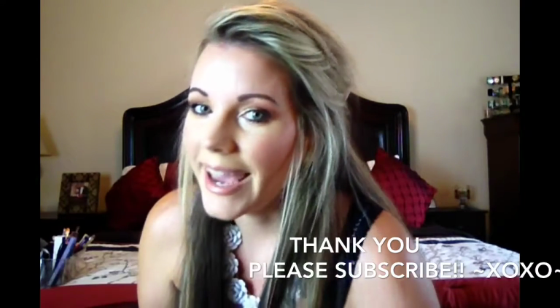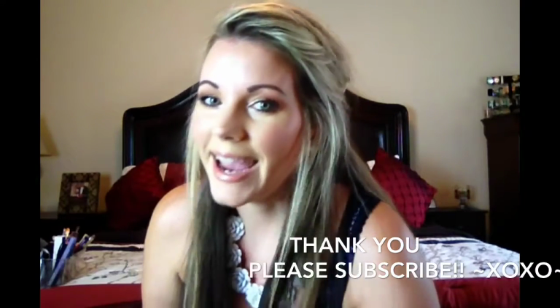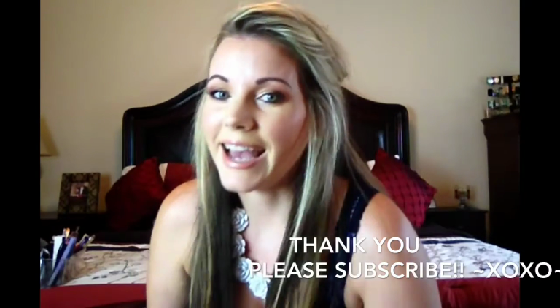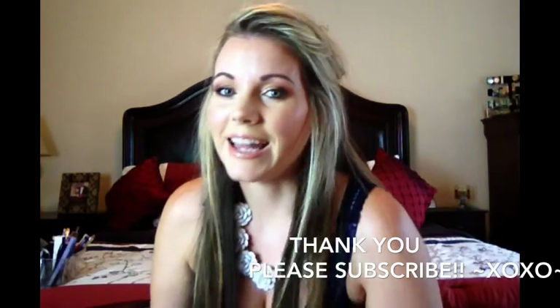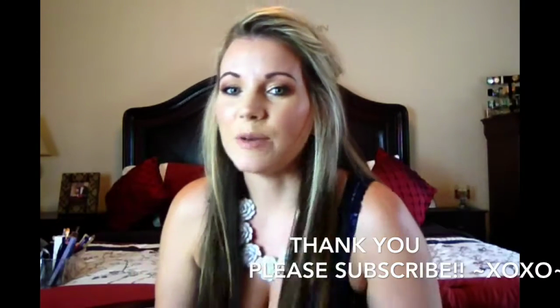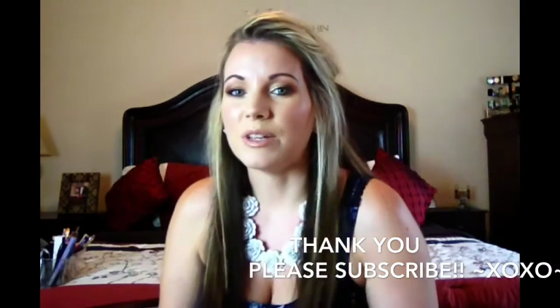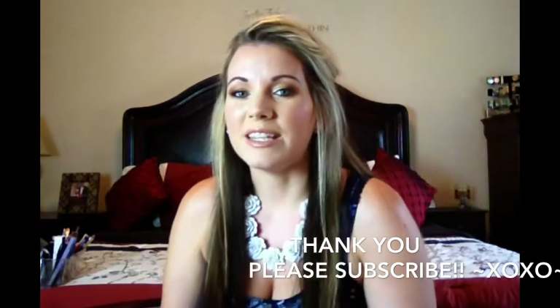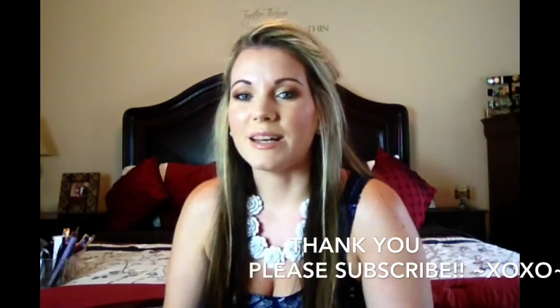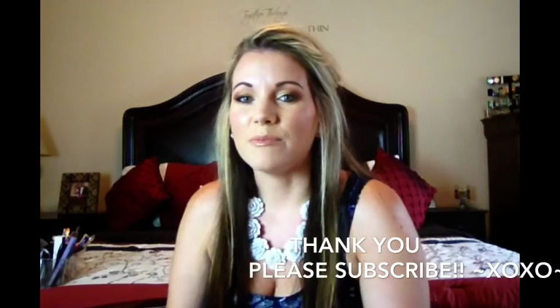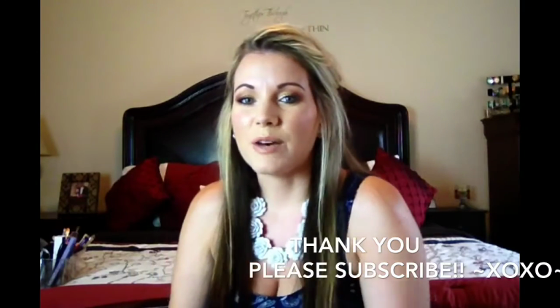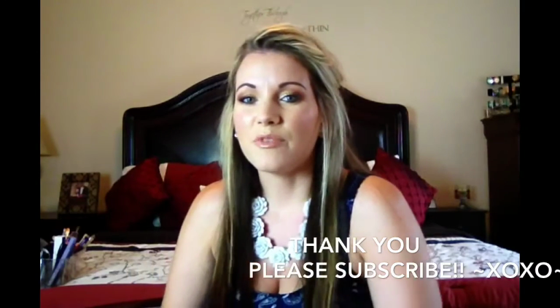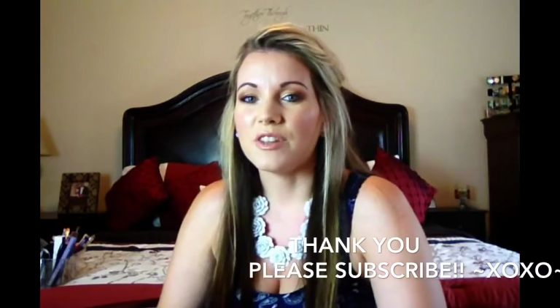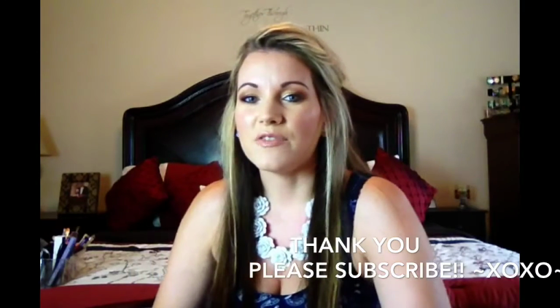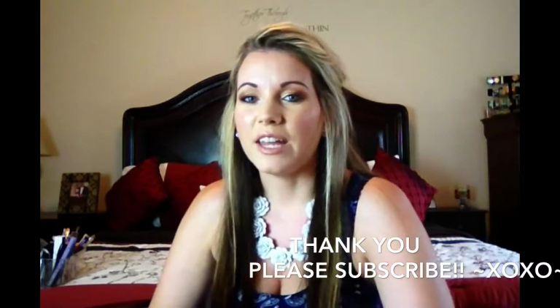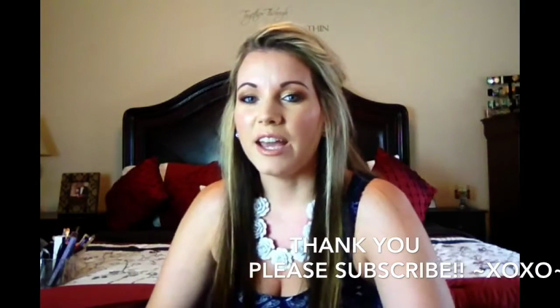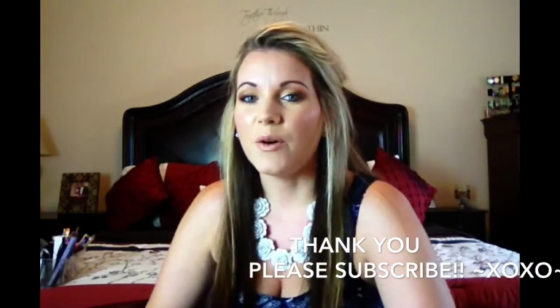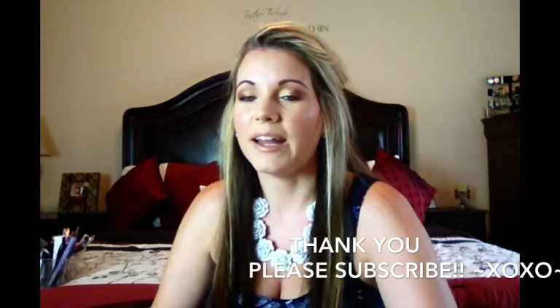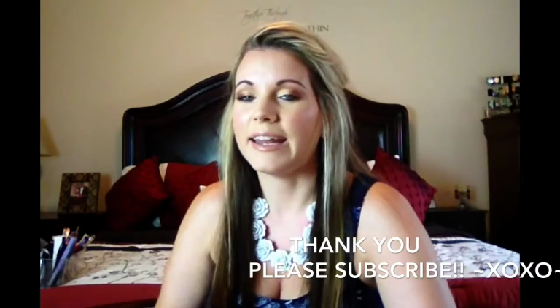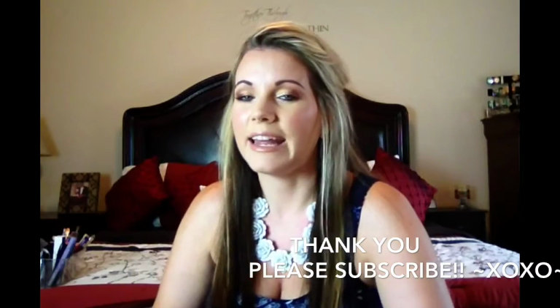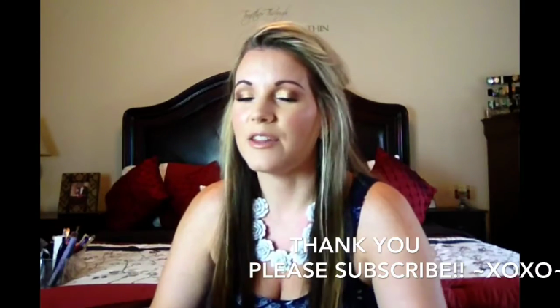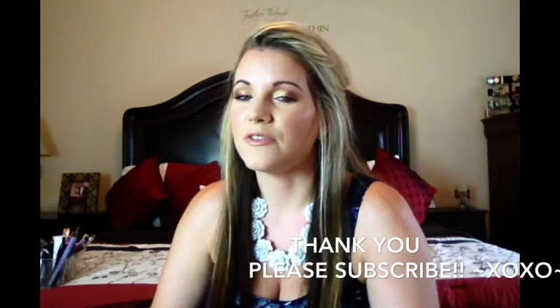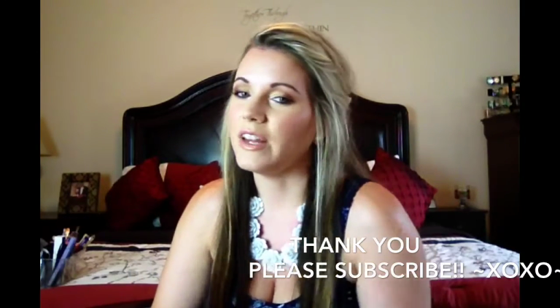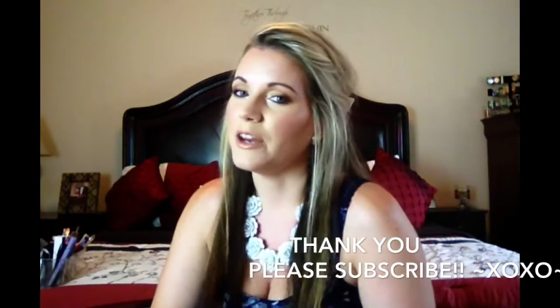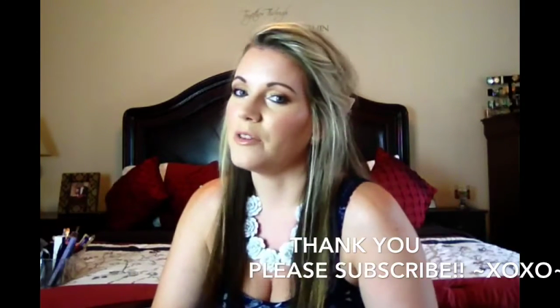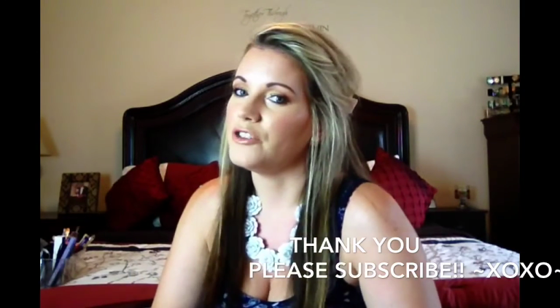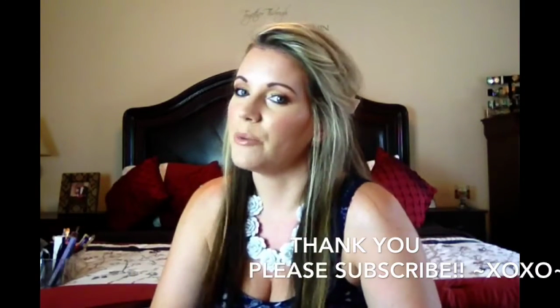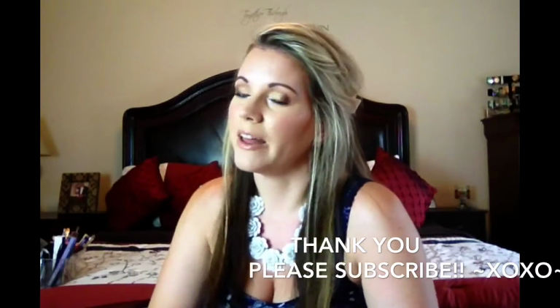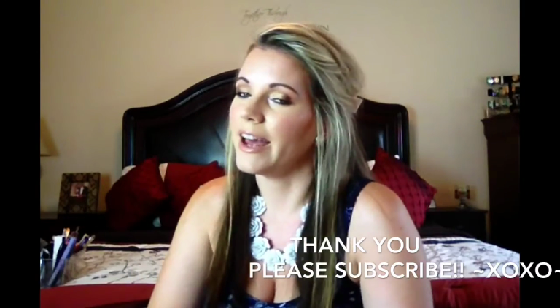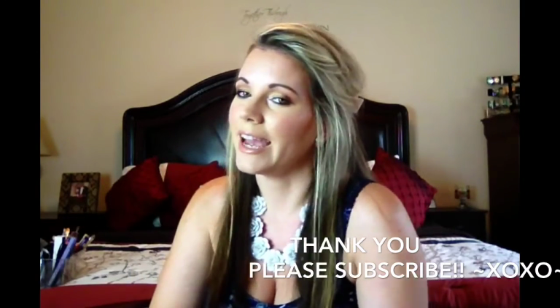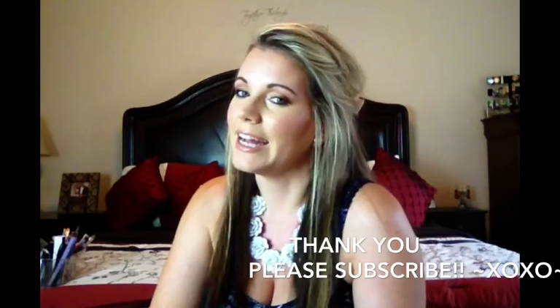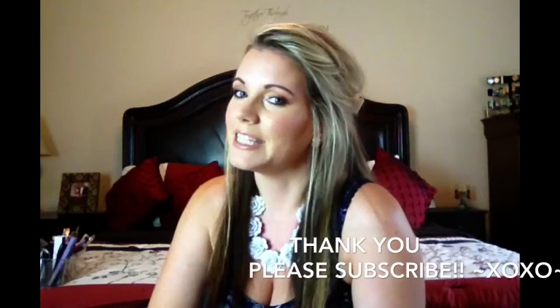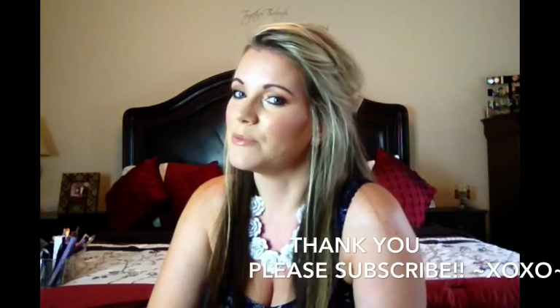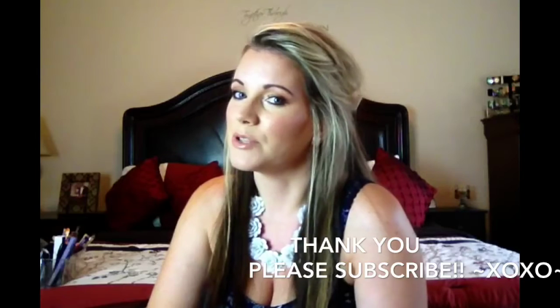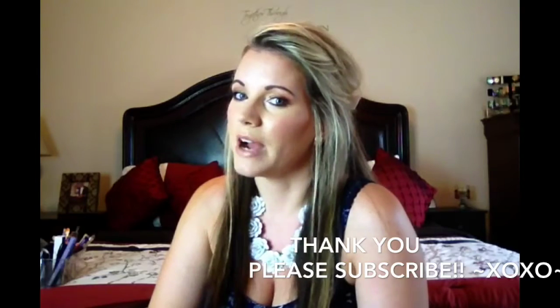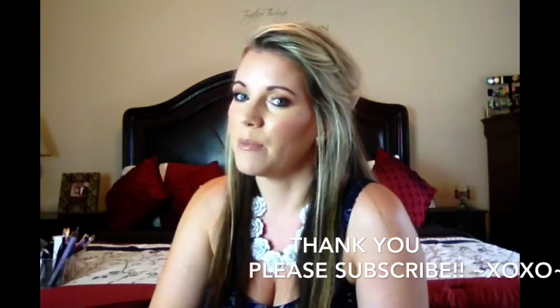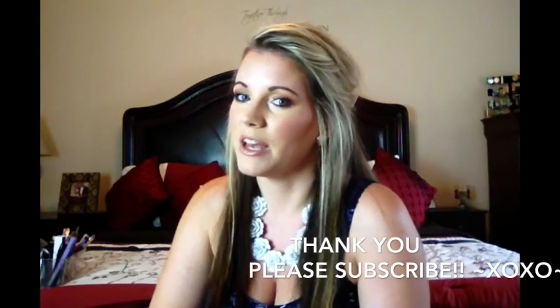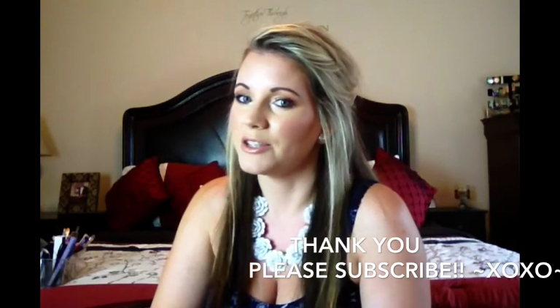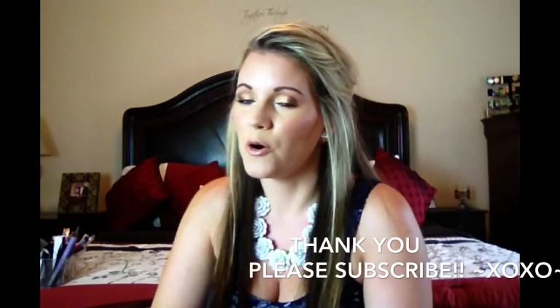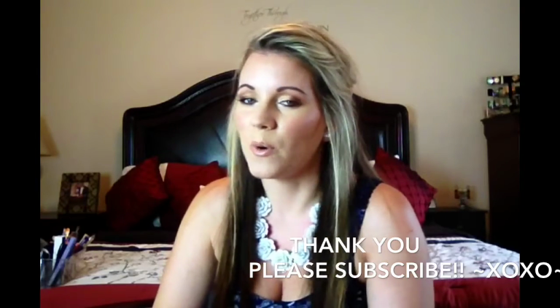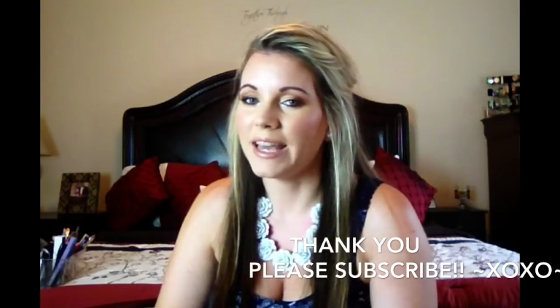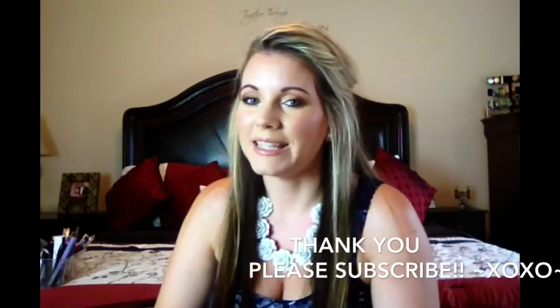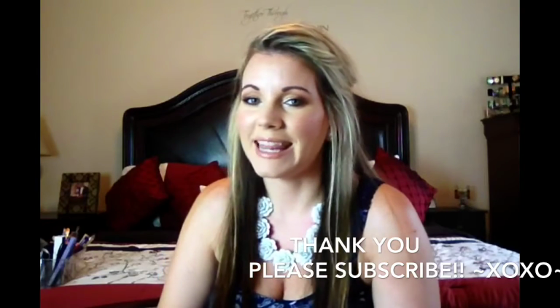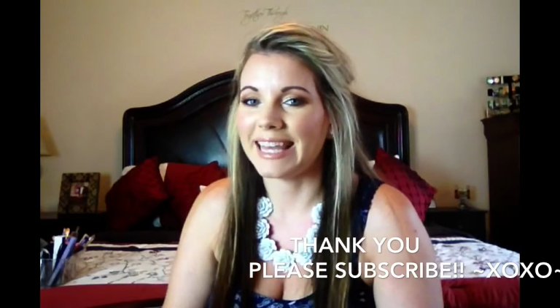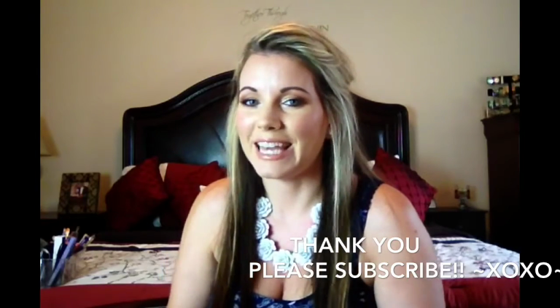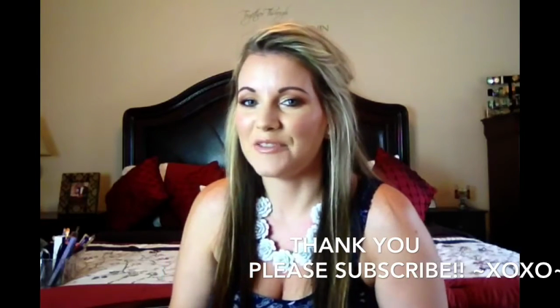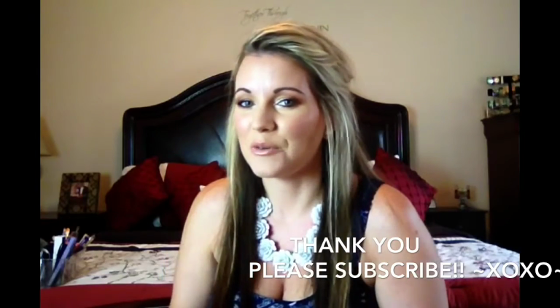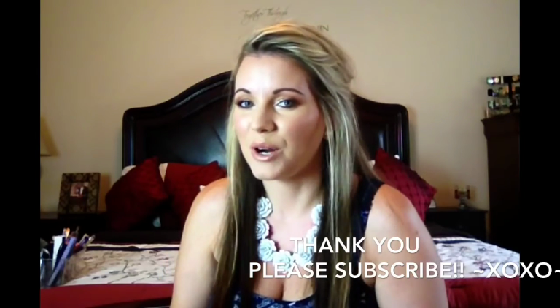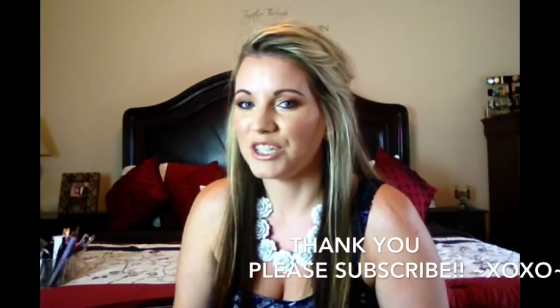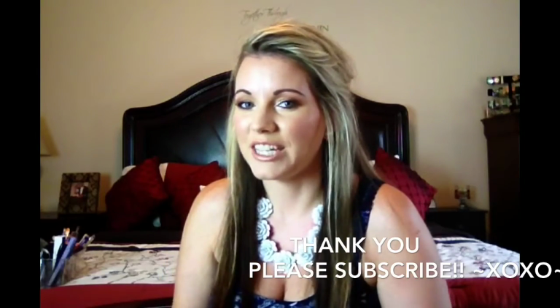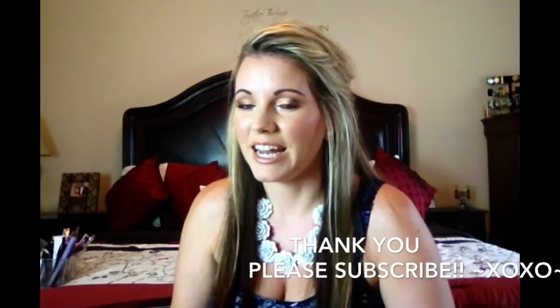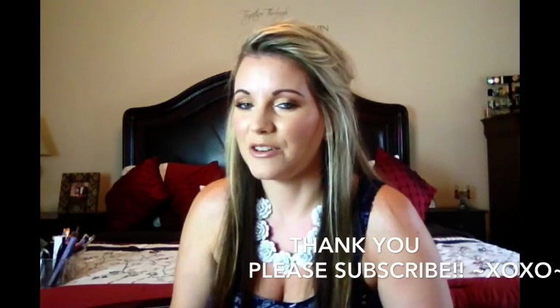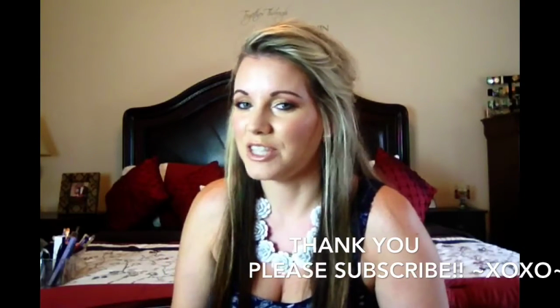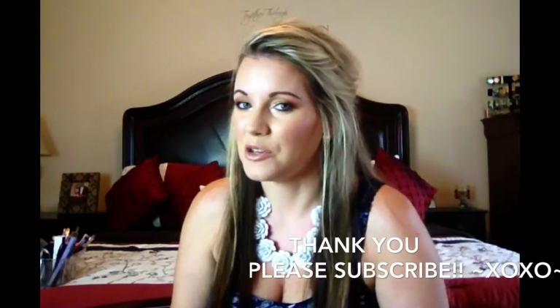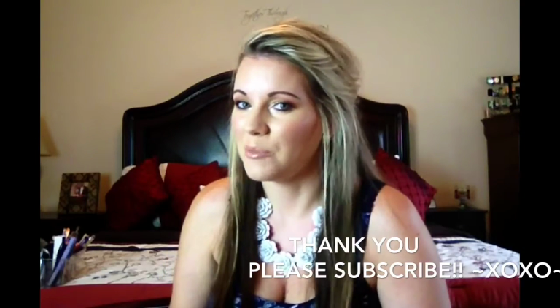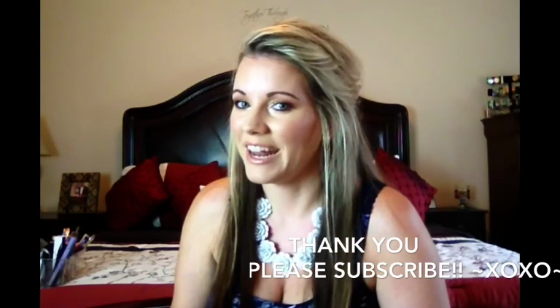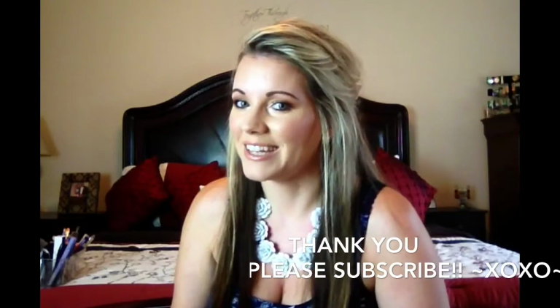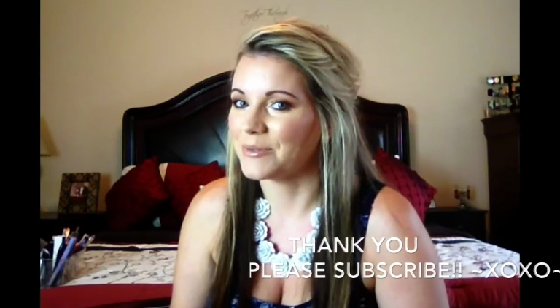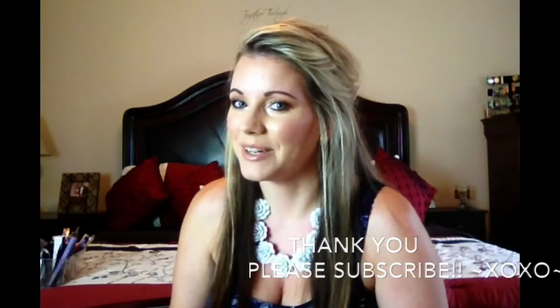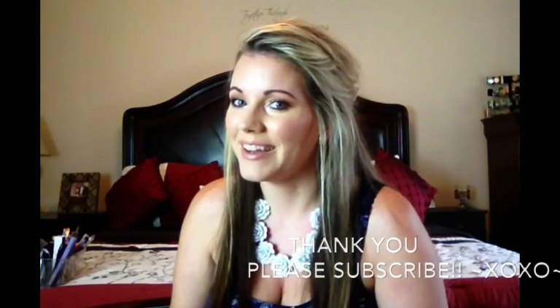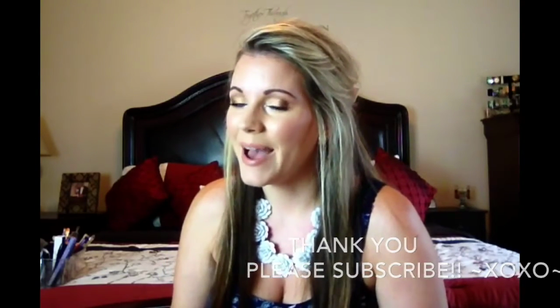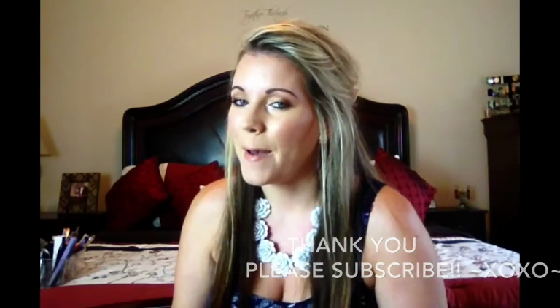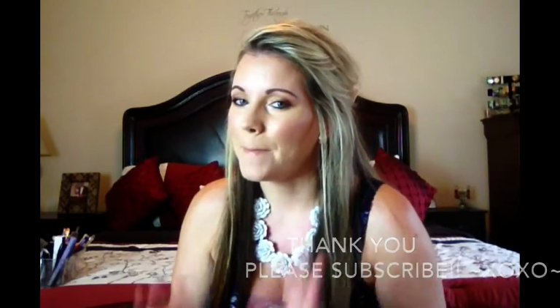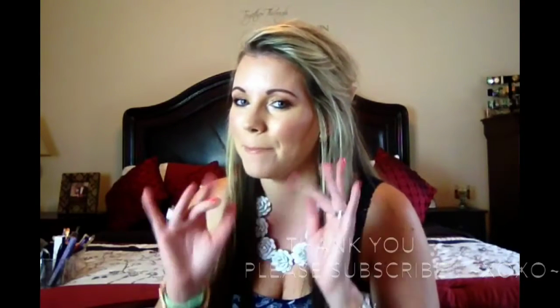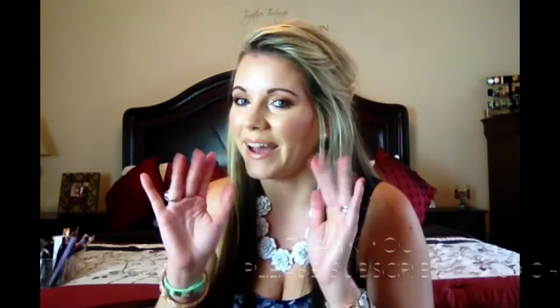Please thumbs up for this video and any other video that you may like, and subscribe as always. Thank you for watching. I'll see you in my next one. Bye.